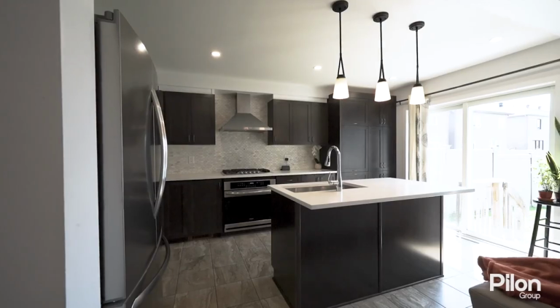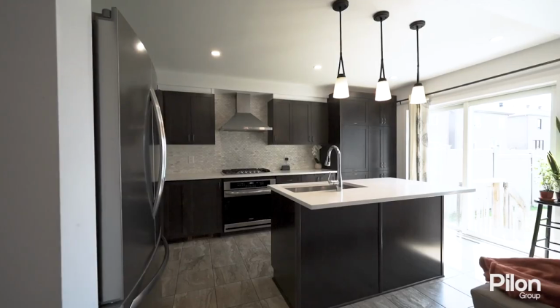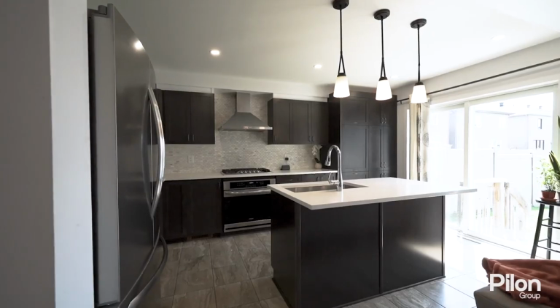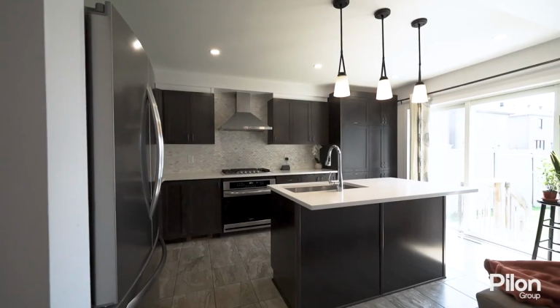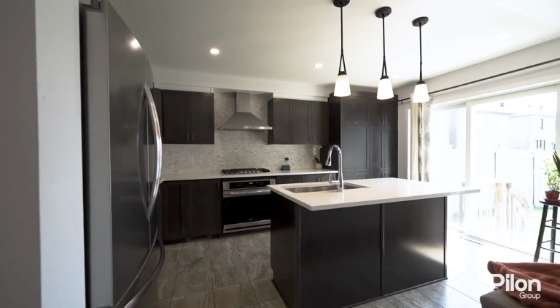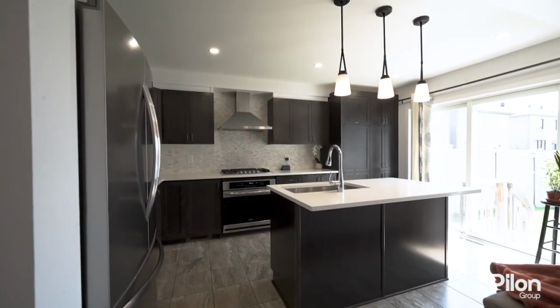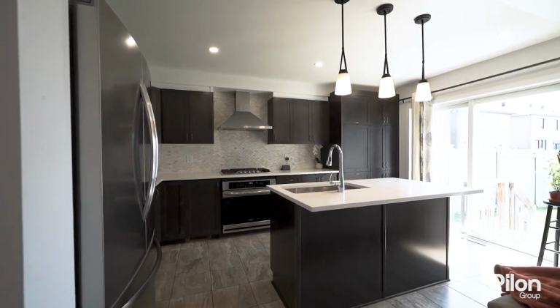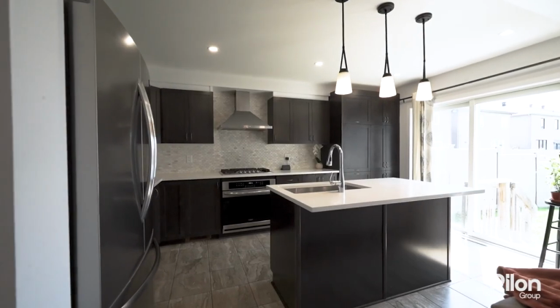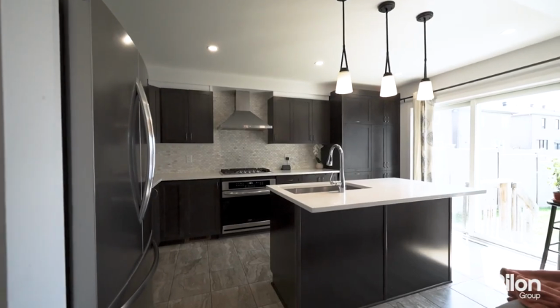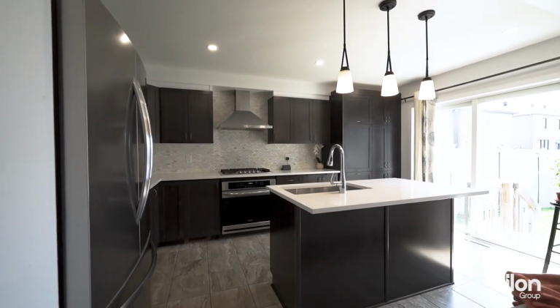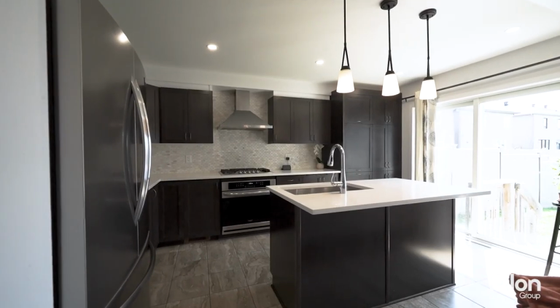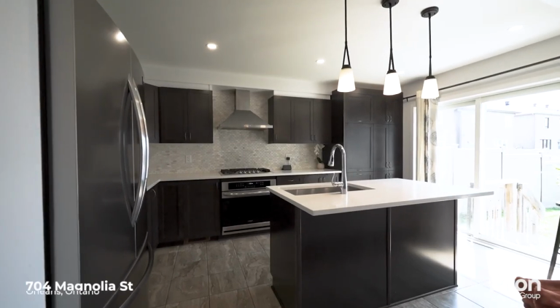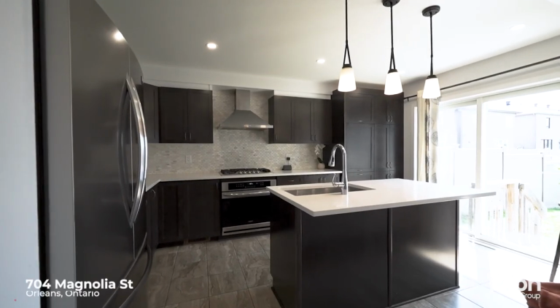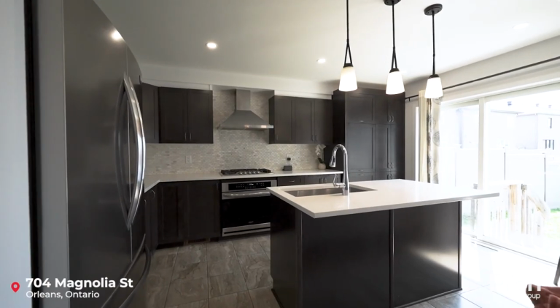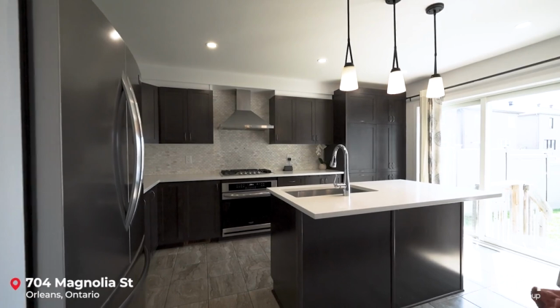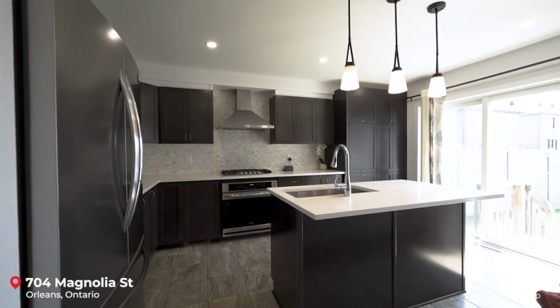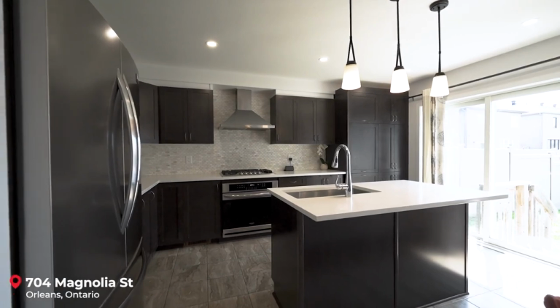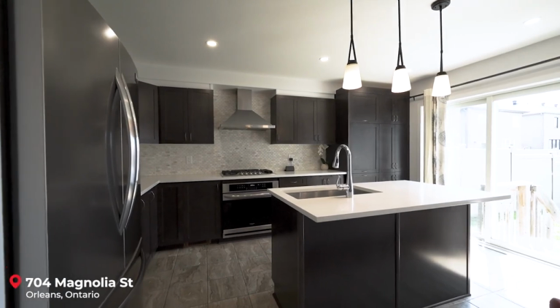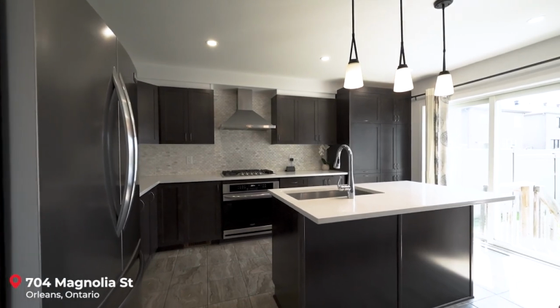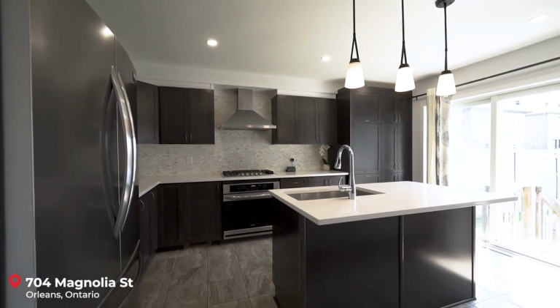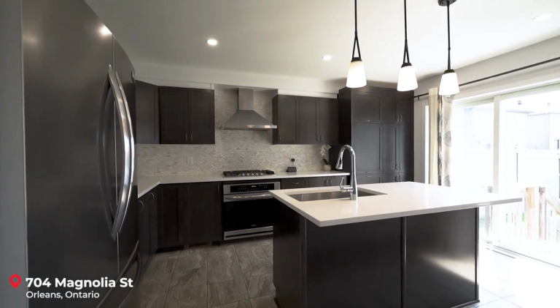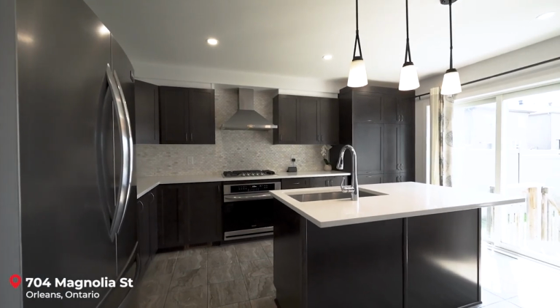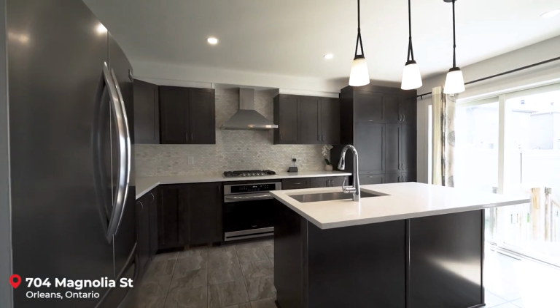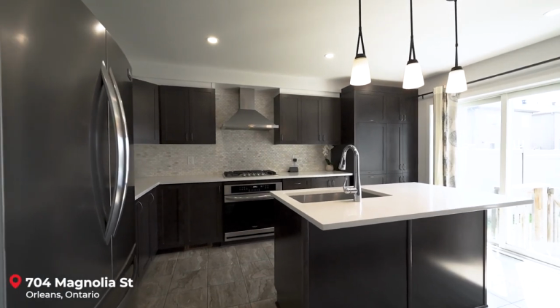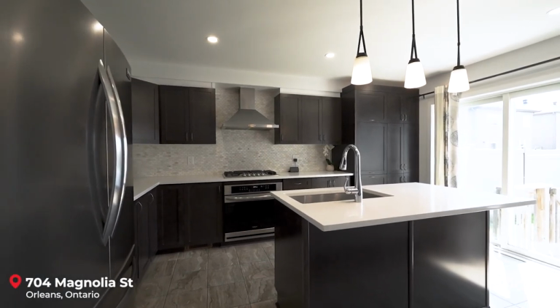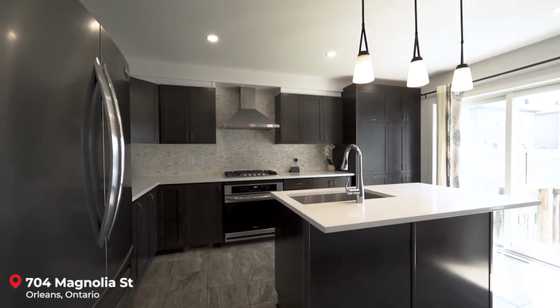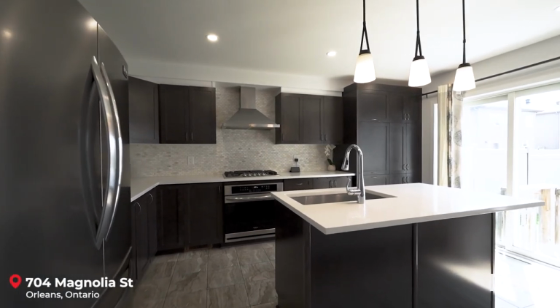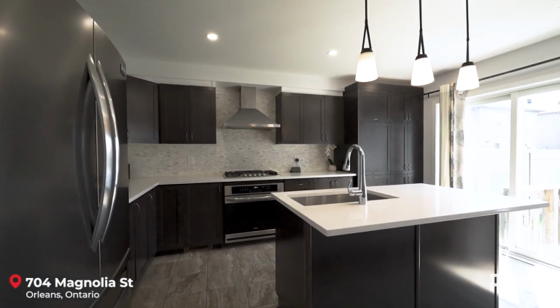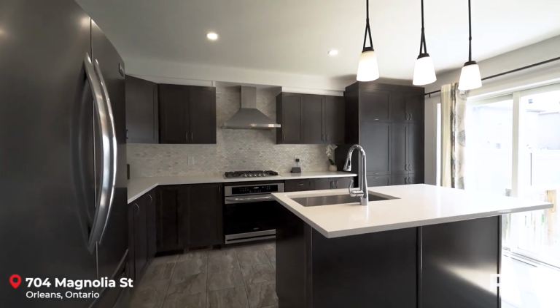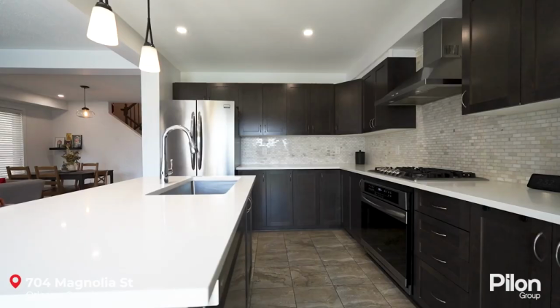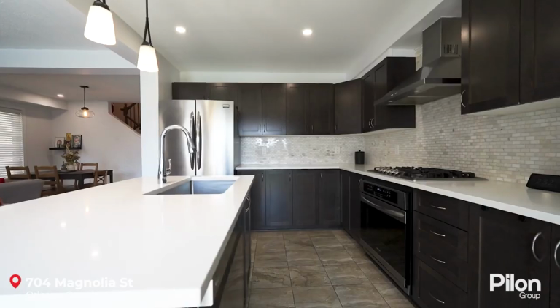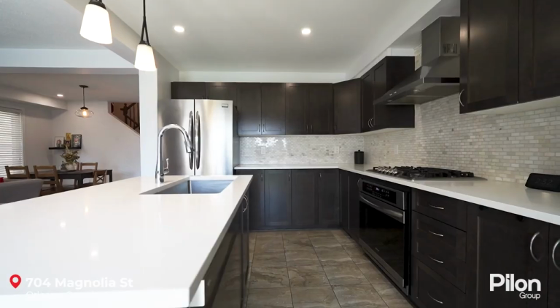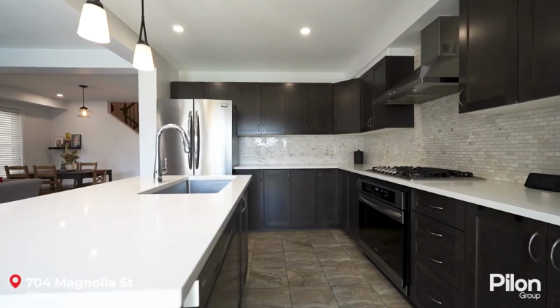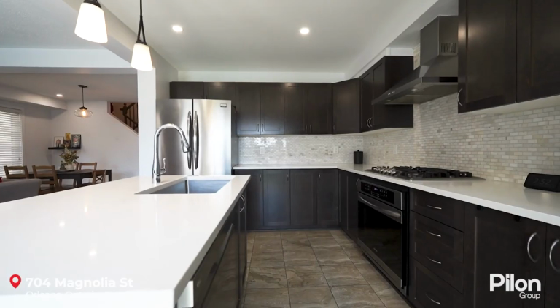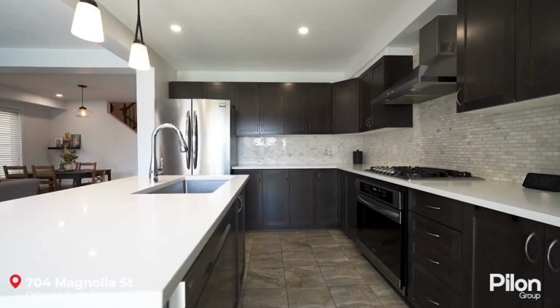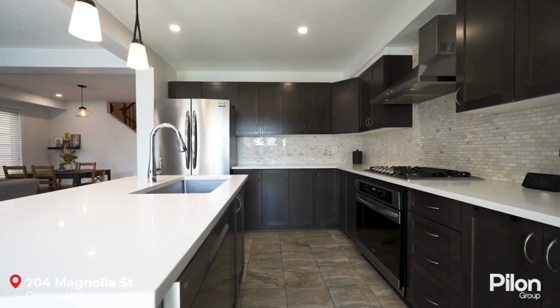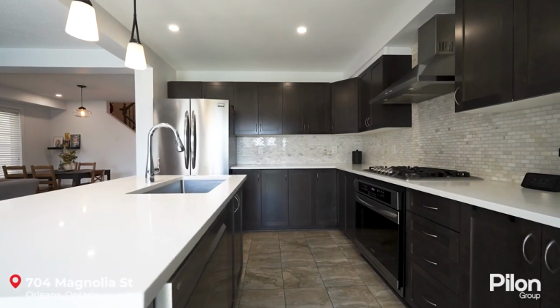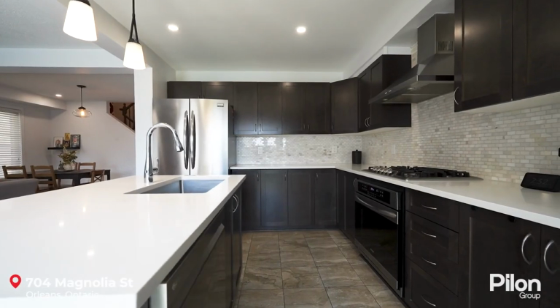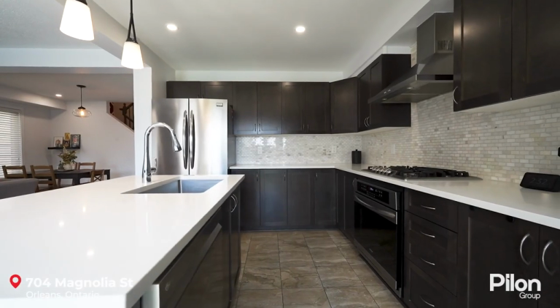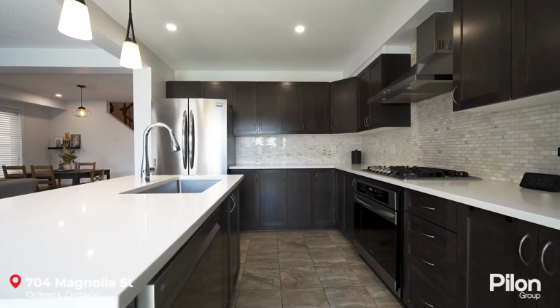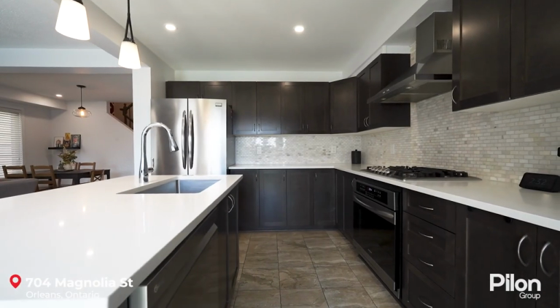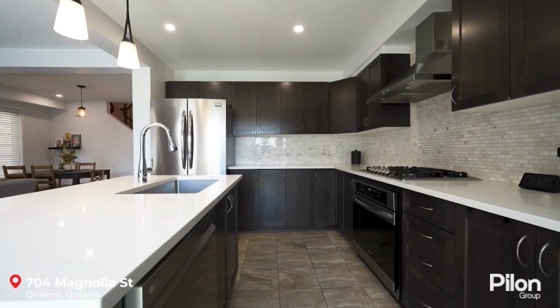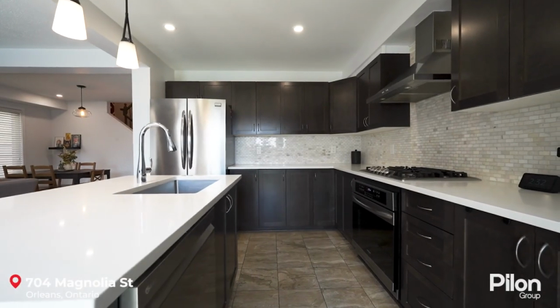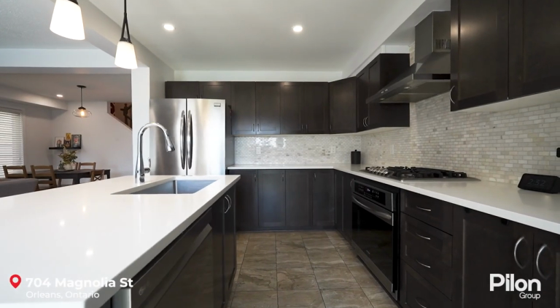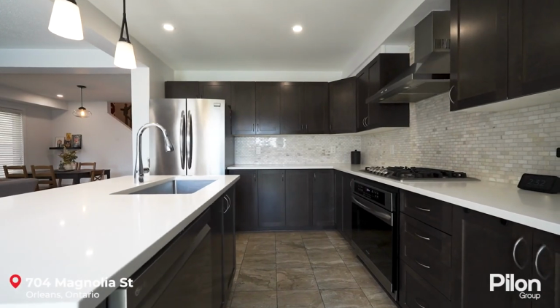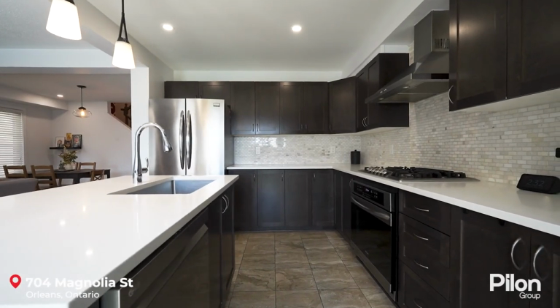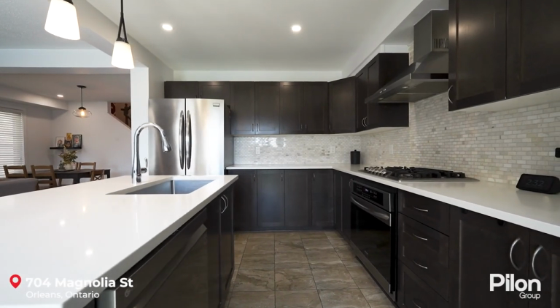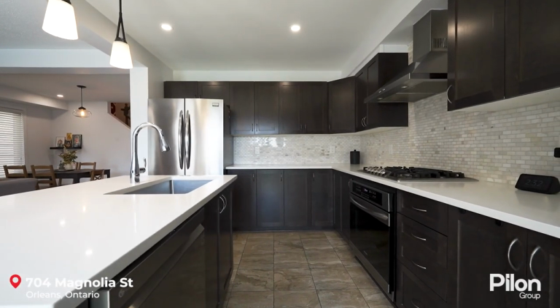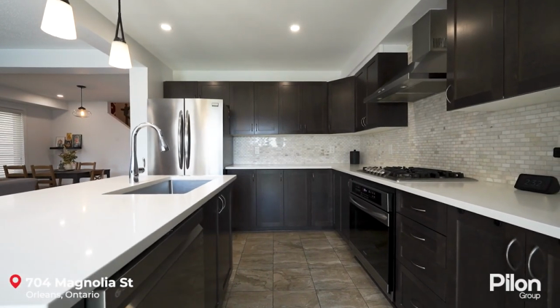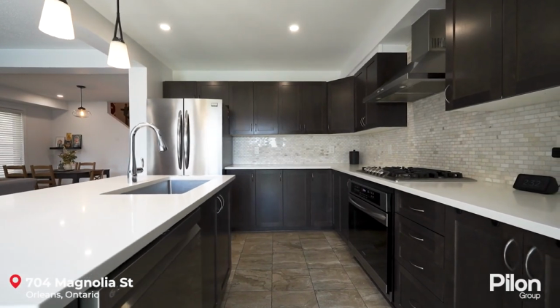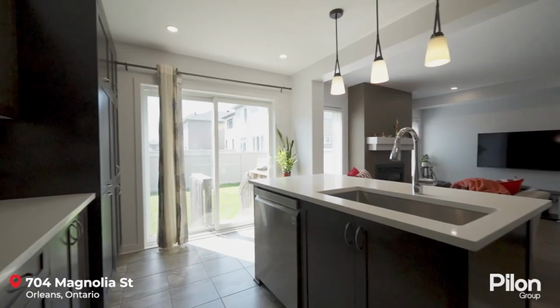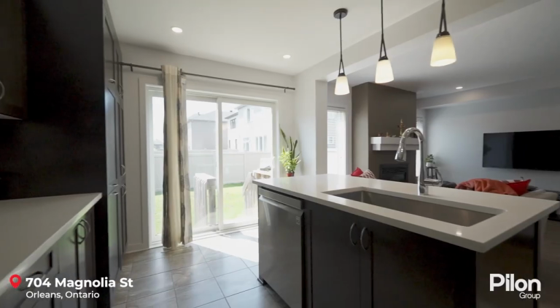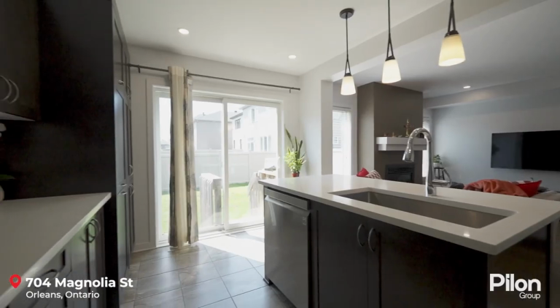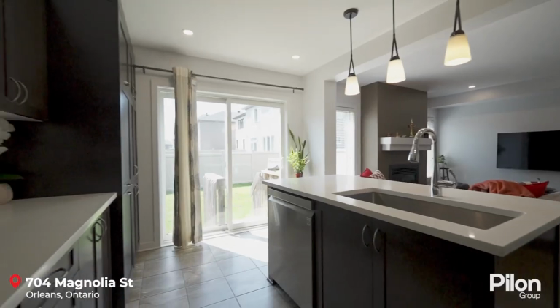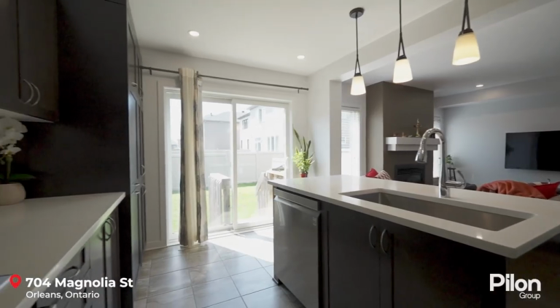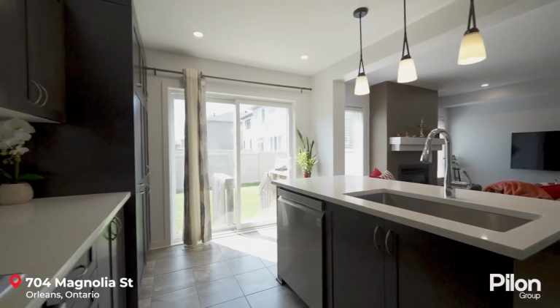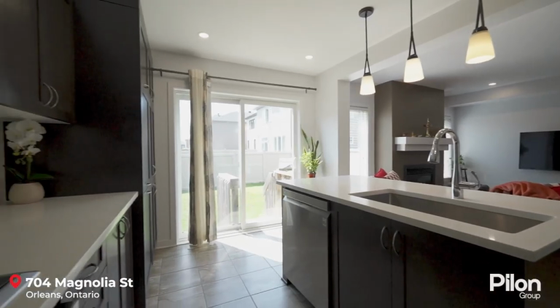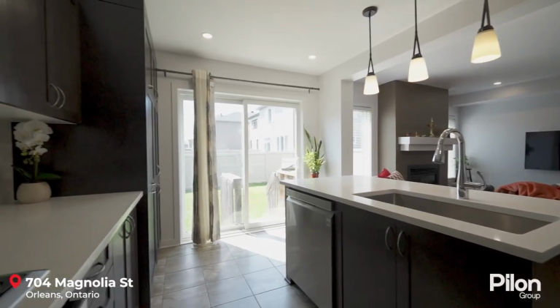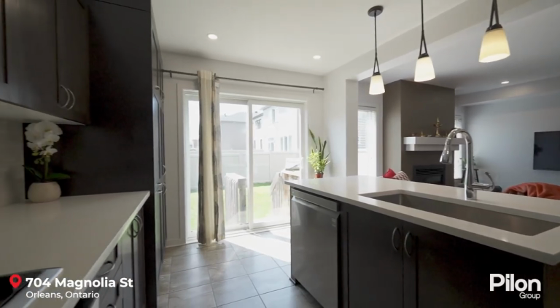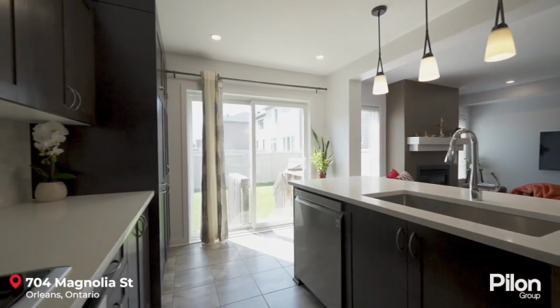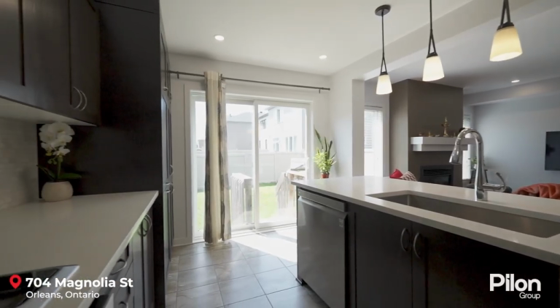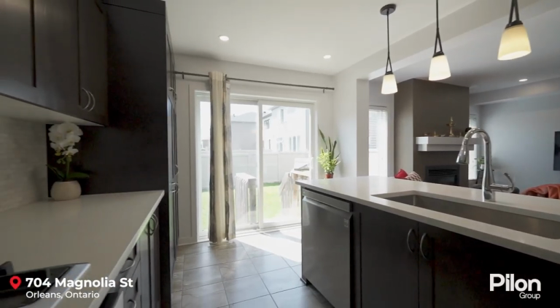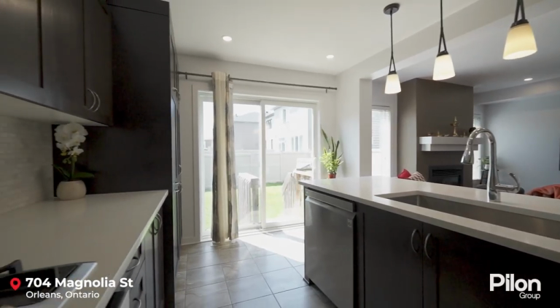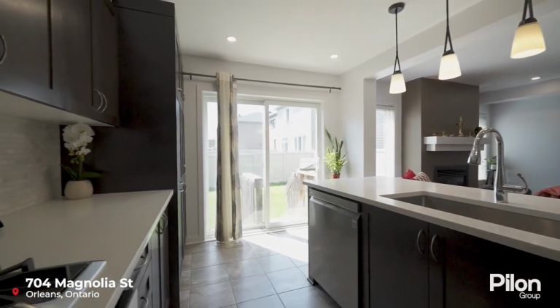The showstopper kitchen features rich wood cabinetry, quartz counters, high-end appliances, and bonus pantry cupboards.